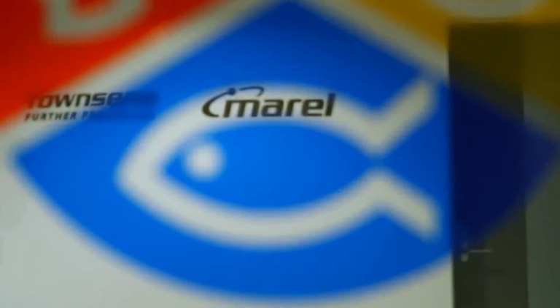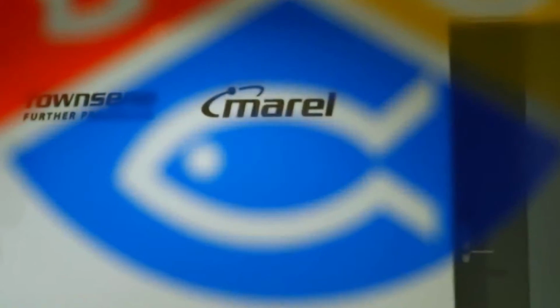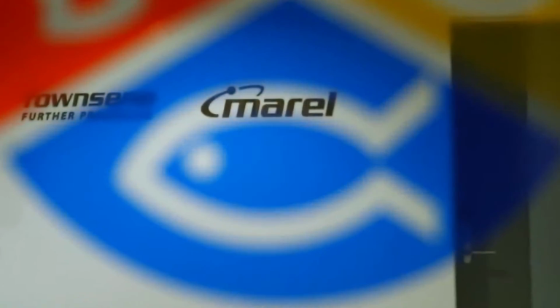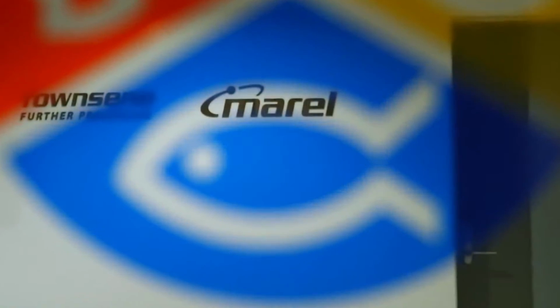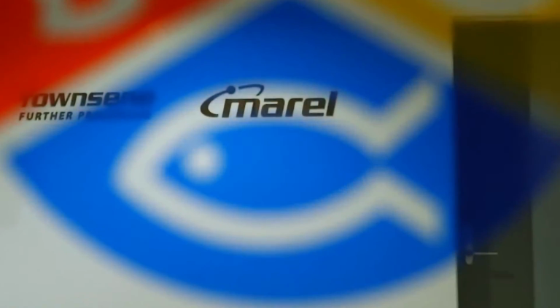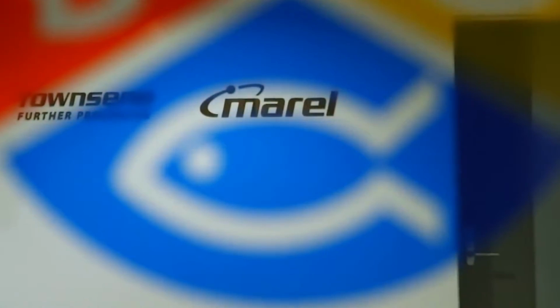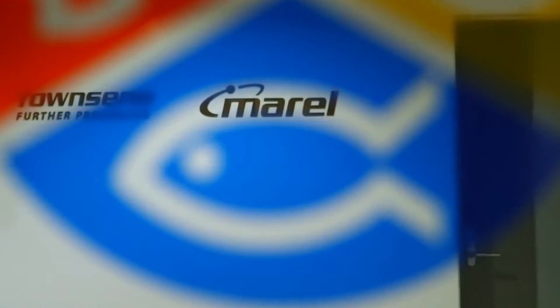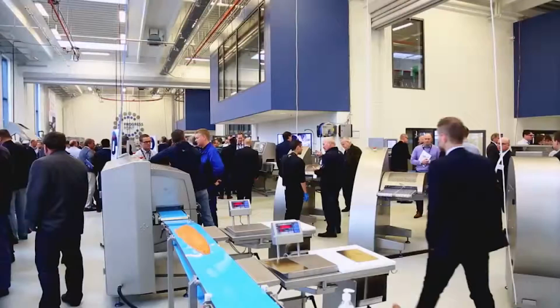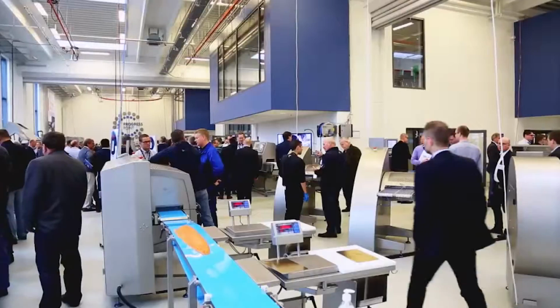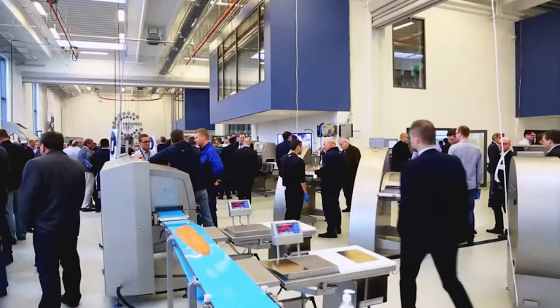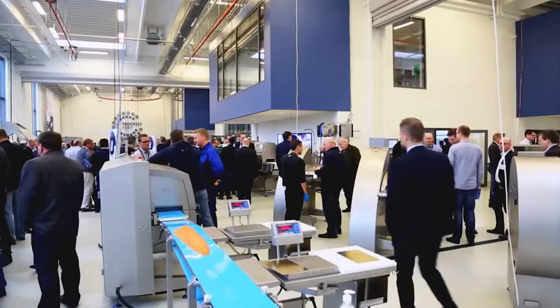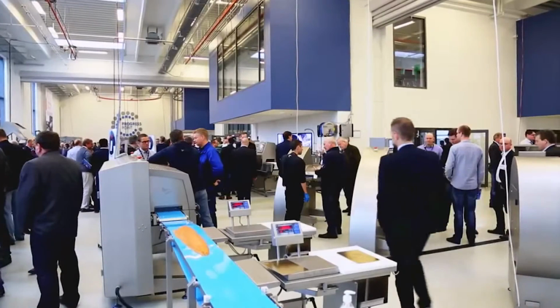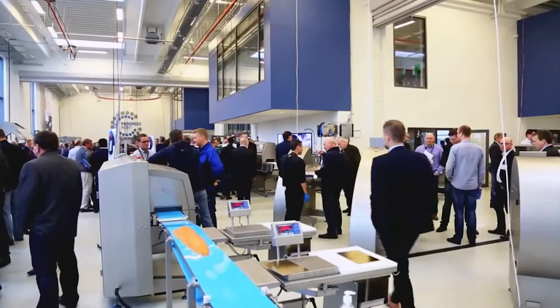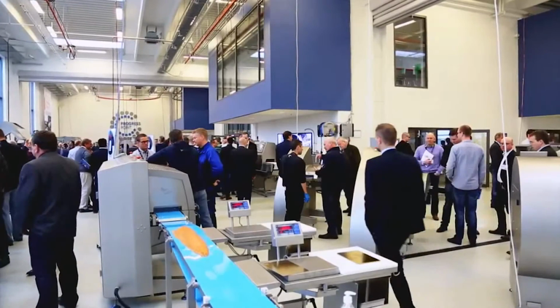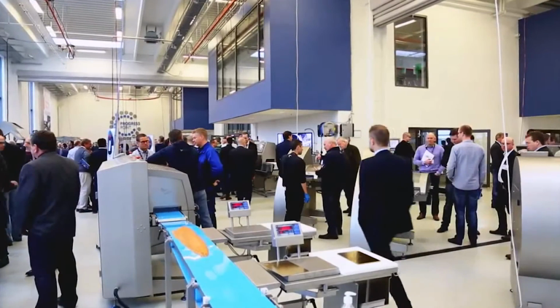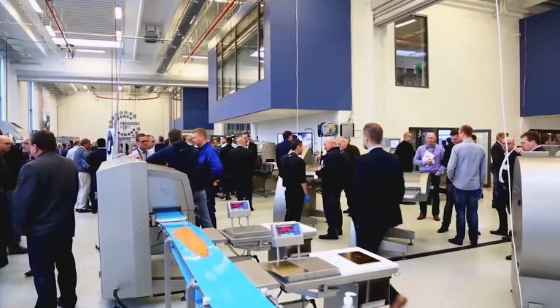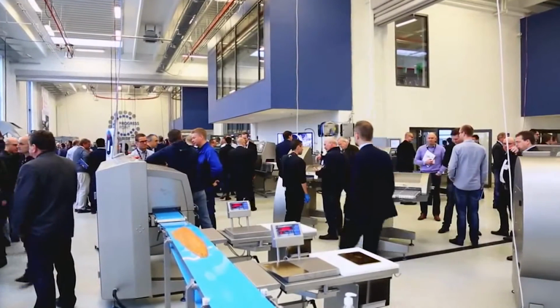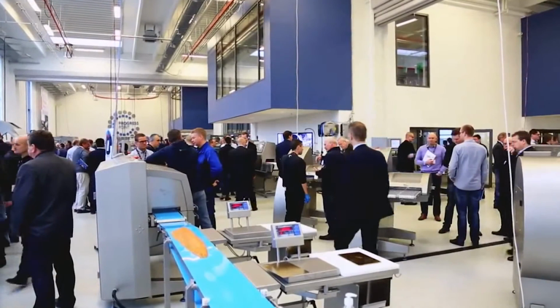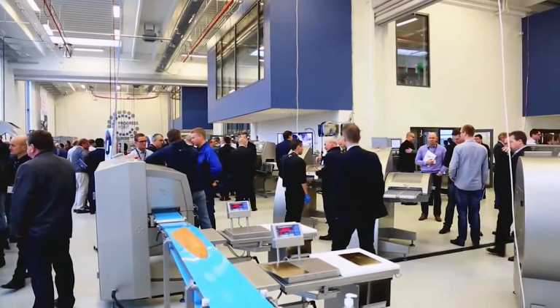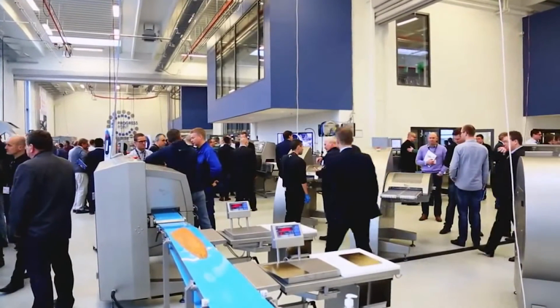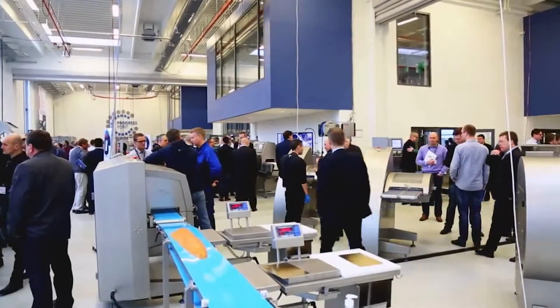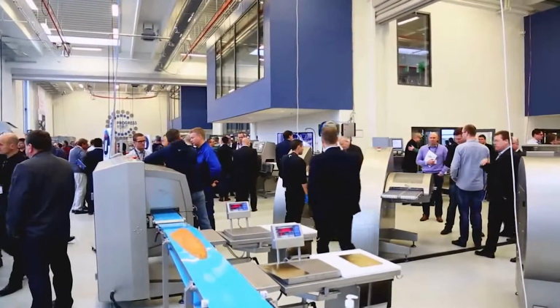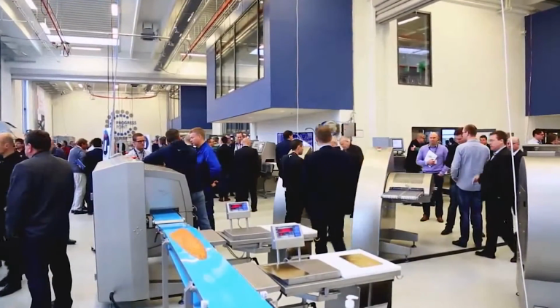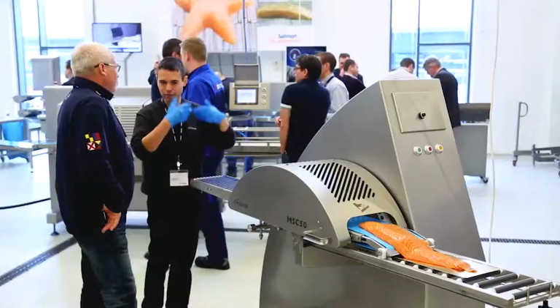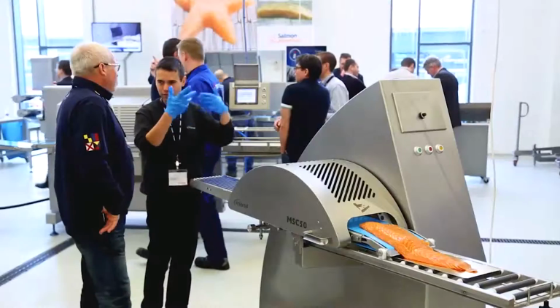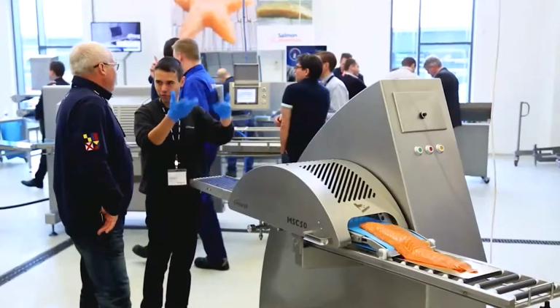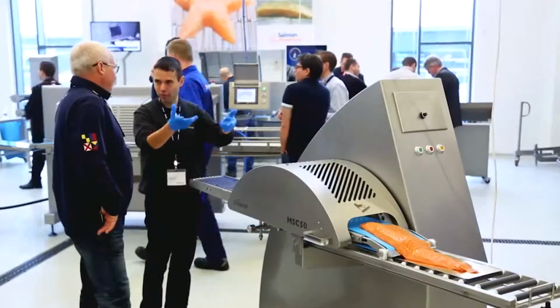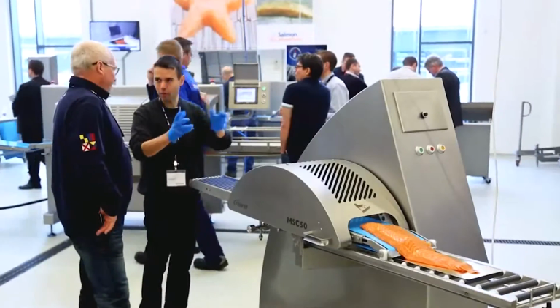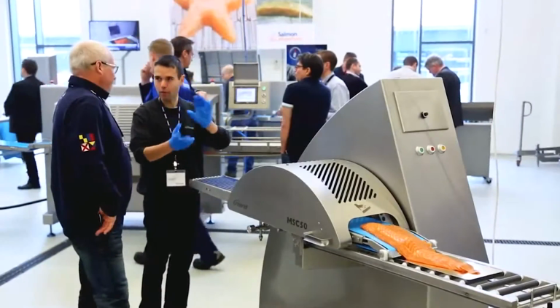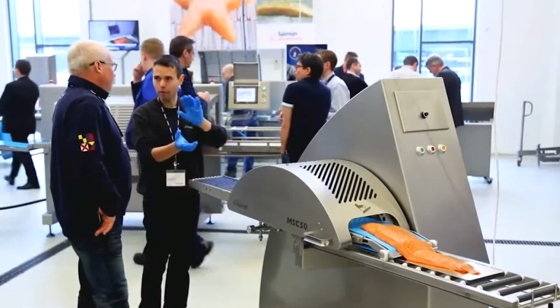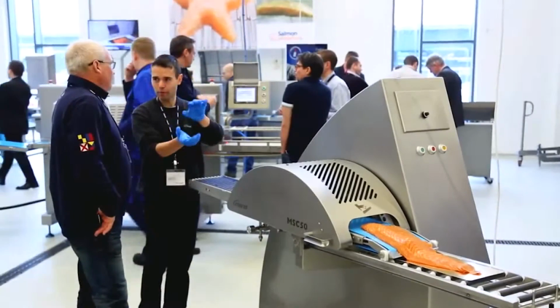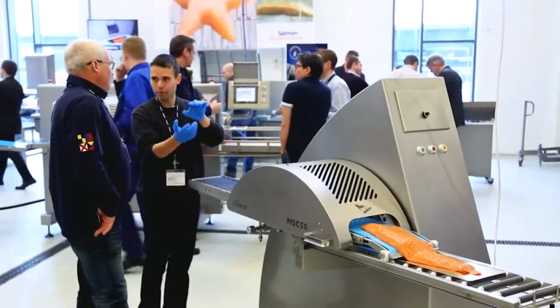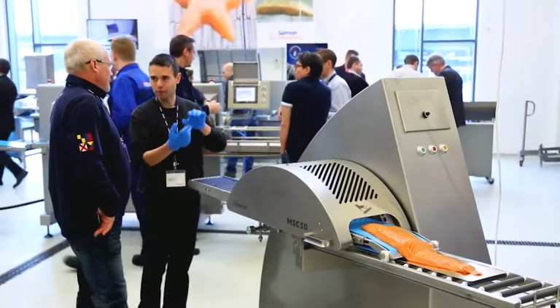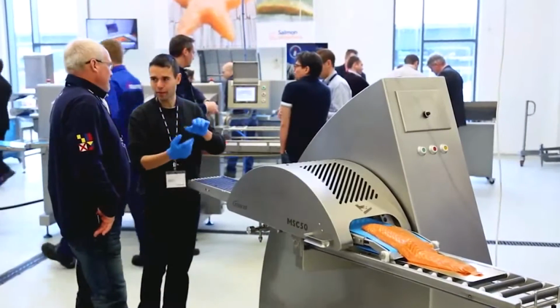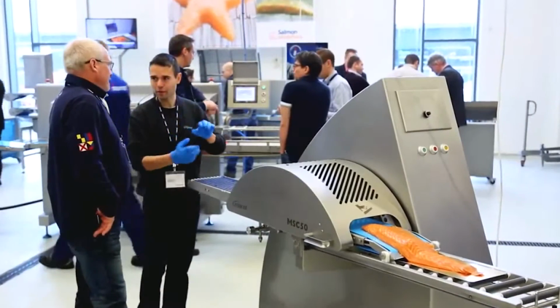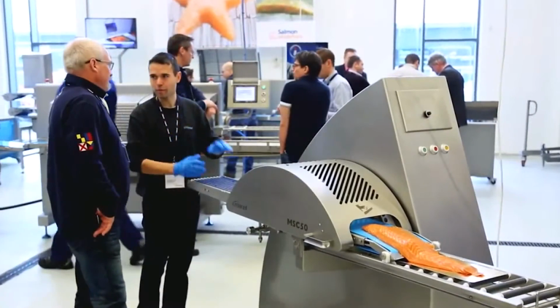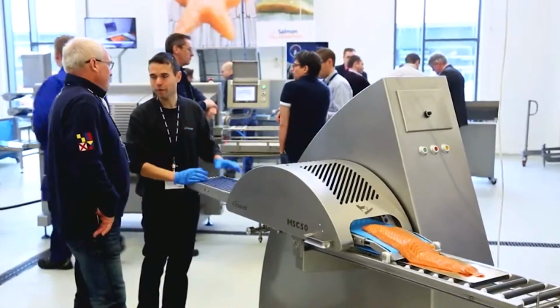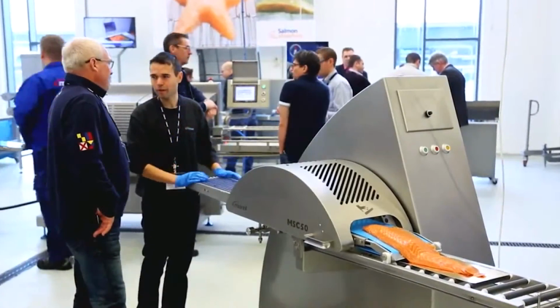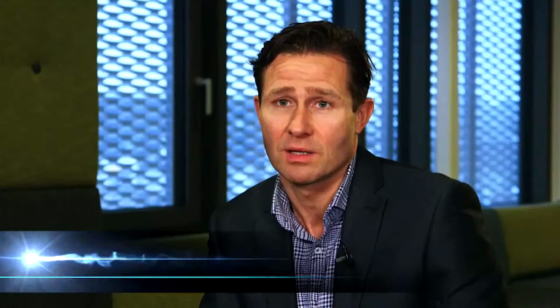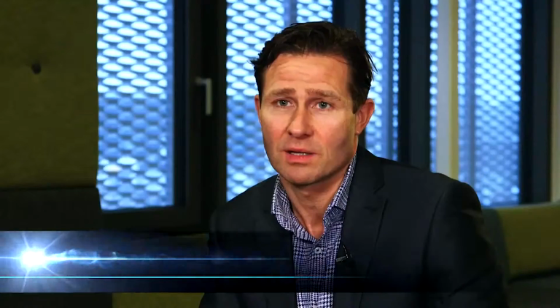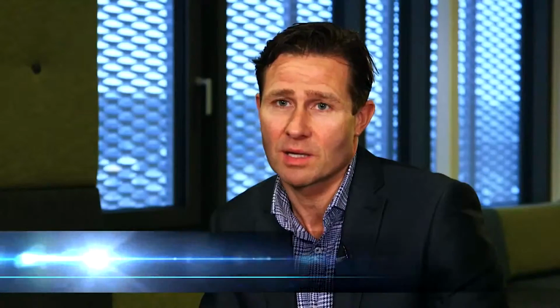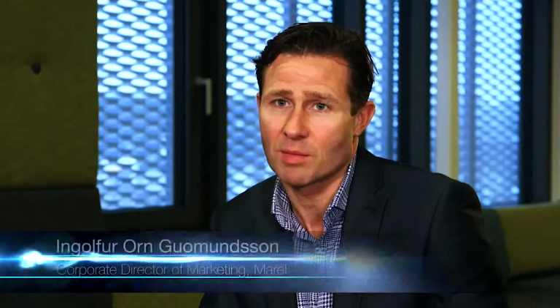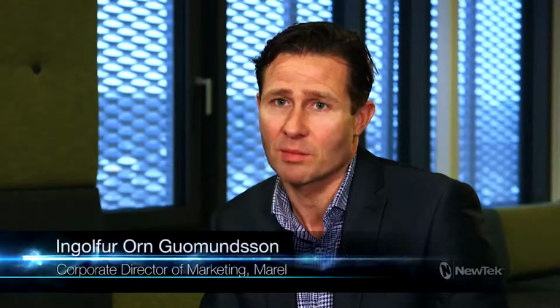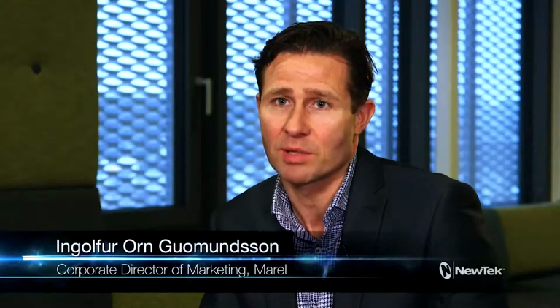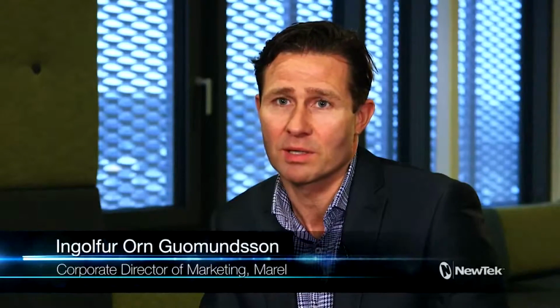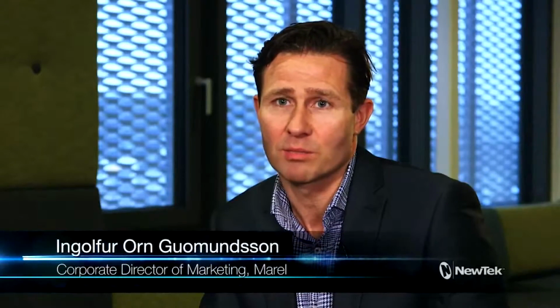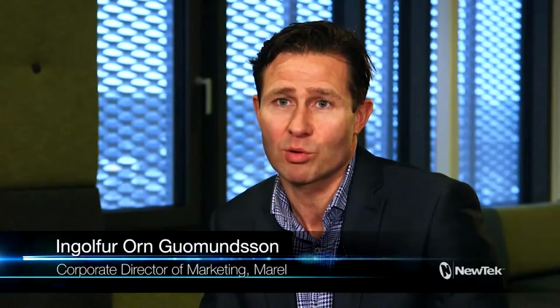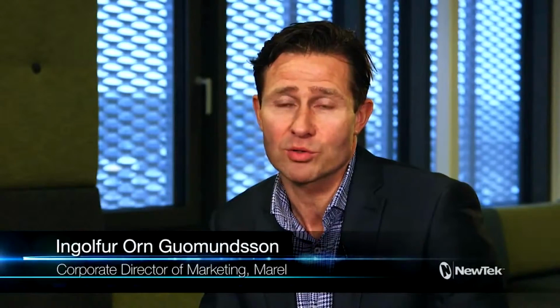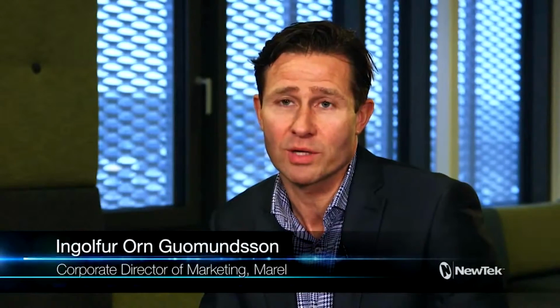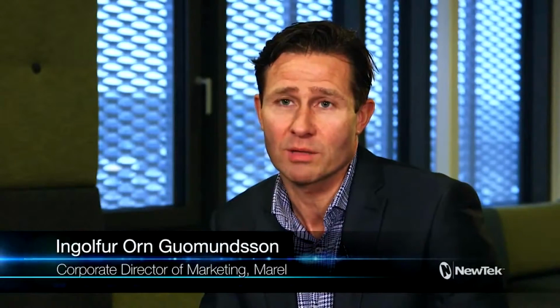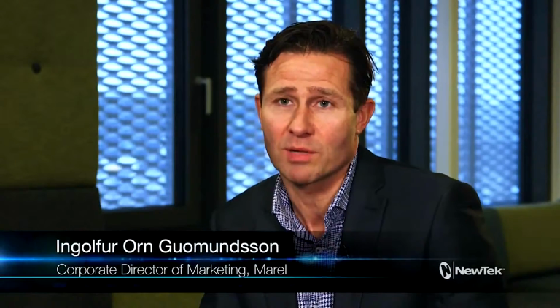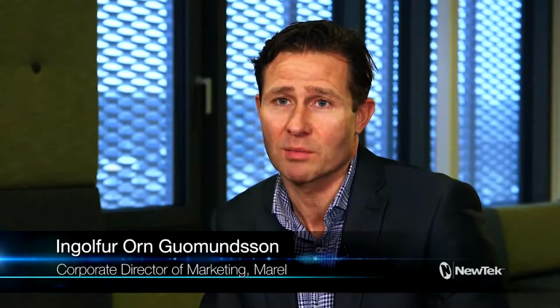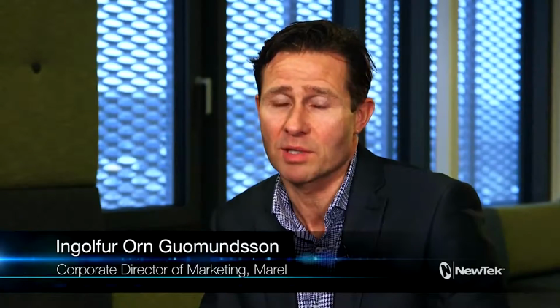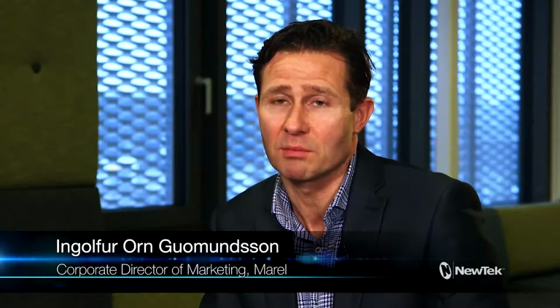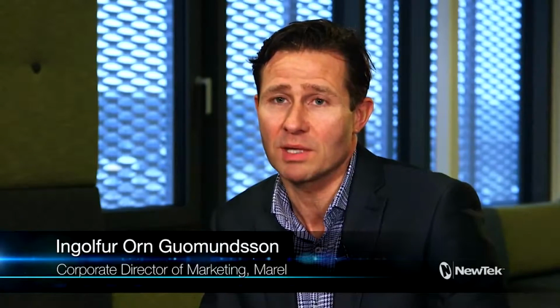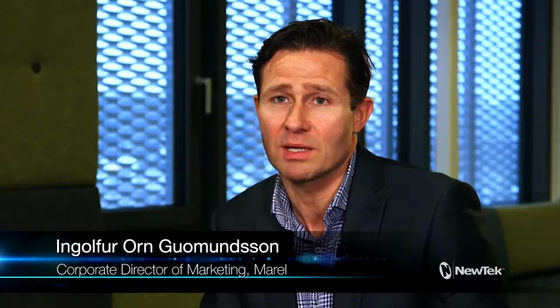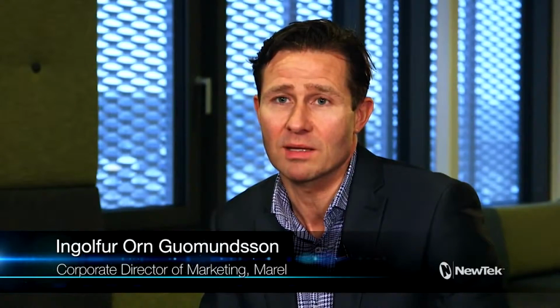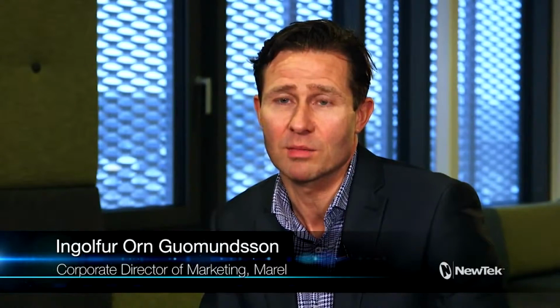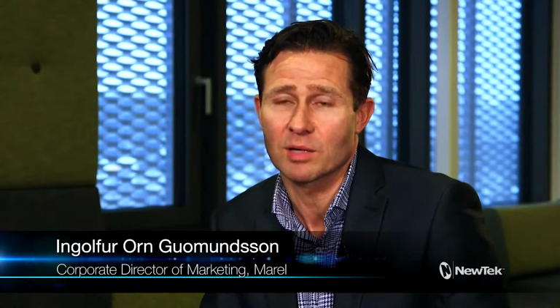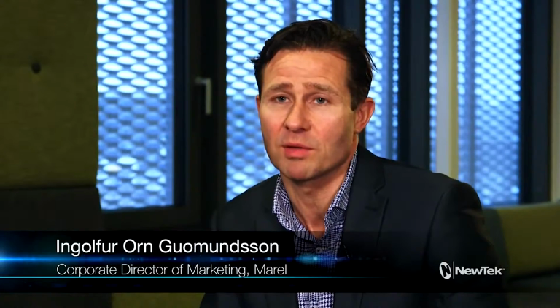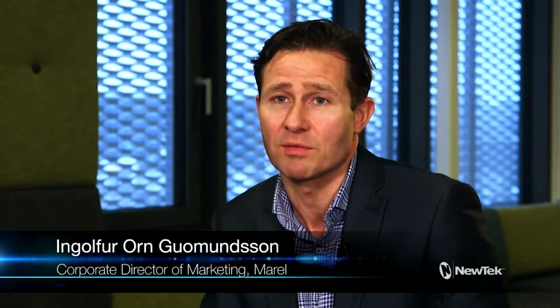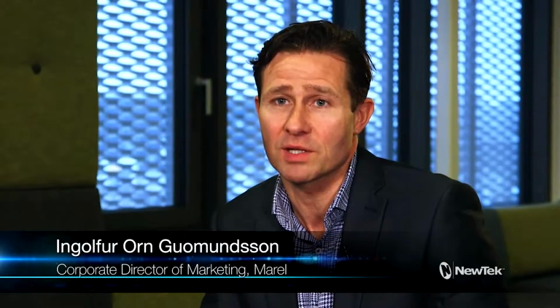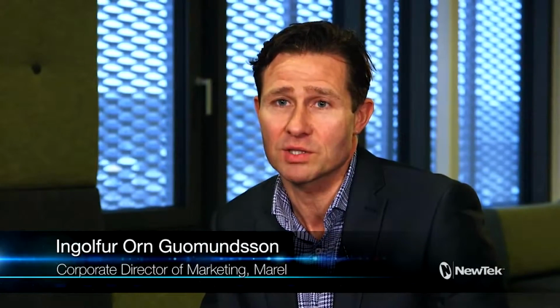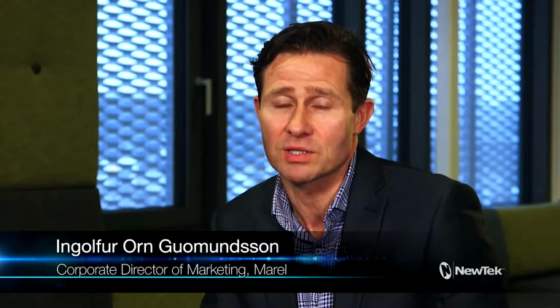We help processors move protein through their production facilities. It might be poultry, it might be meat, it might be fish.